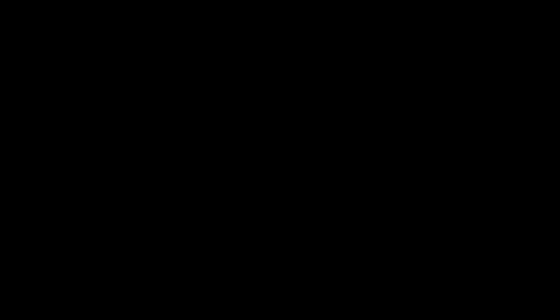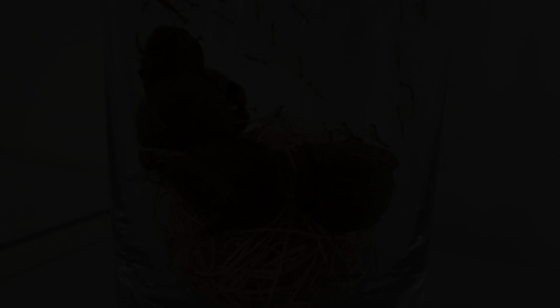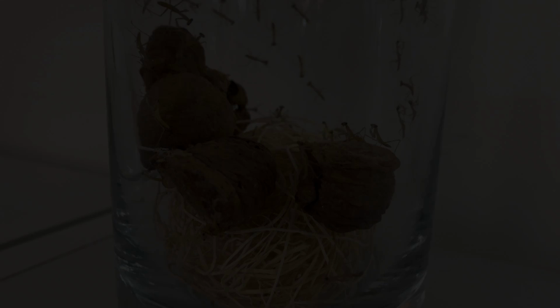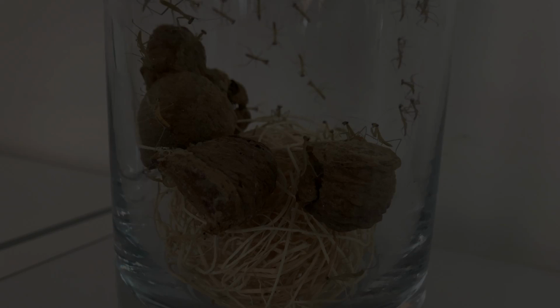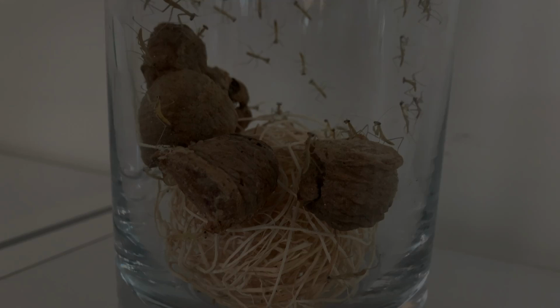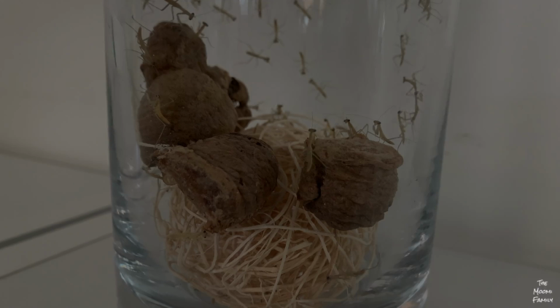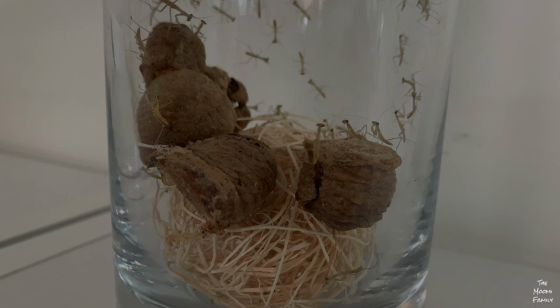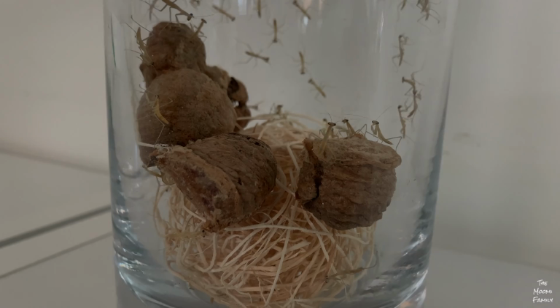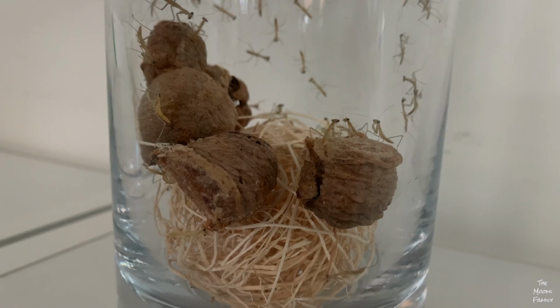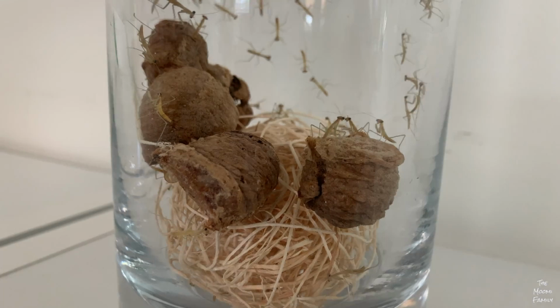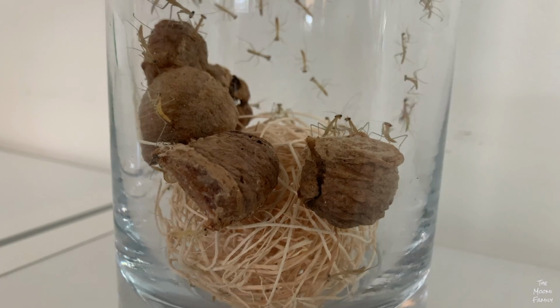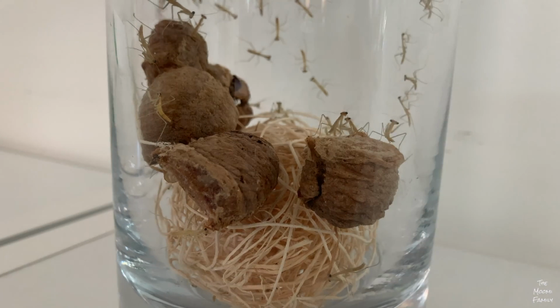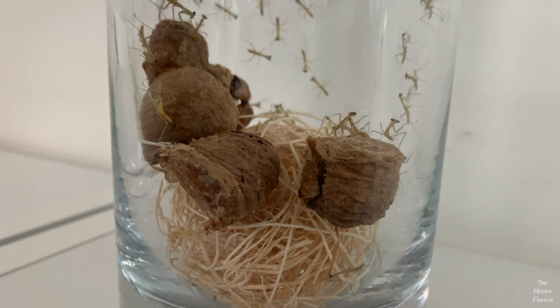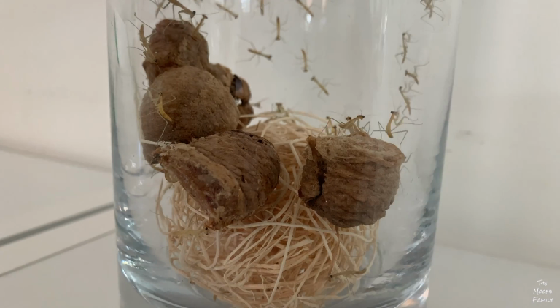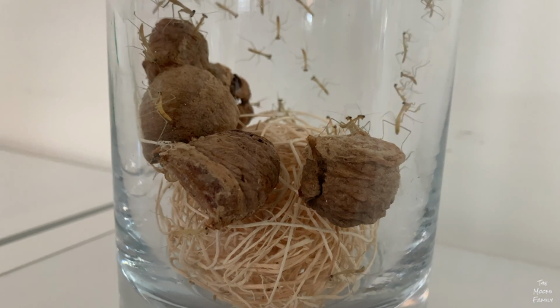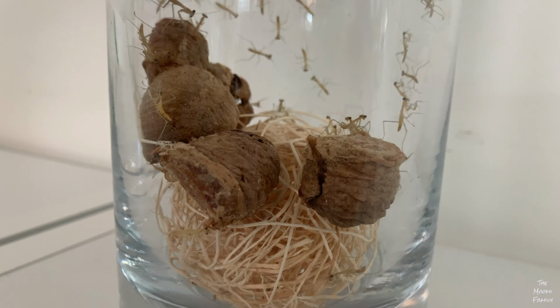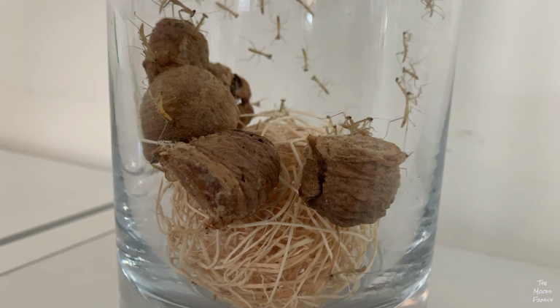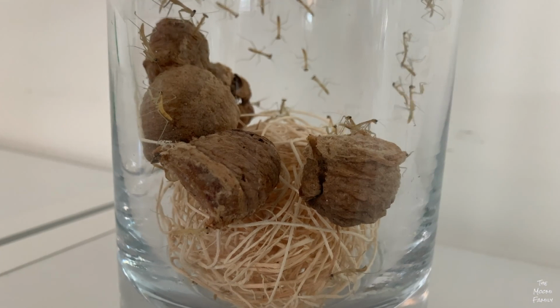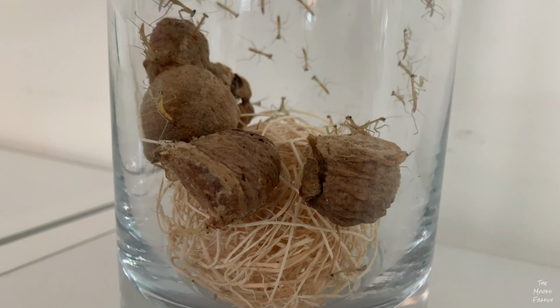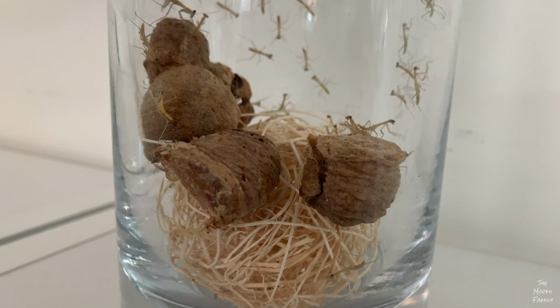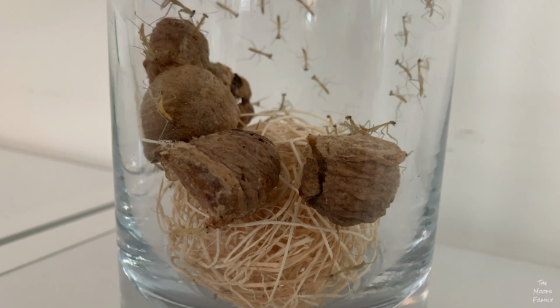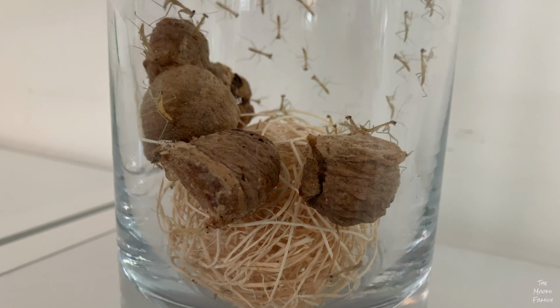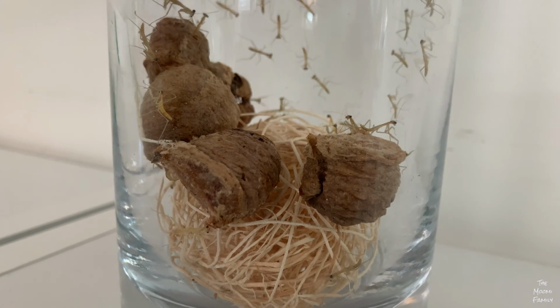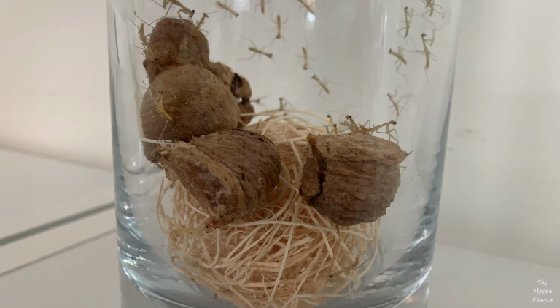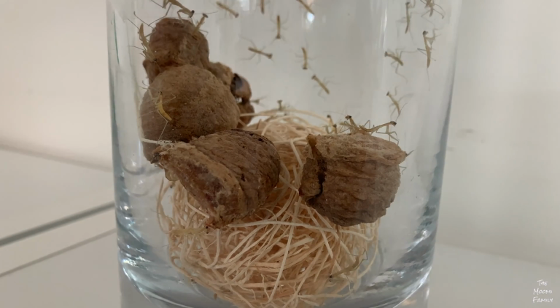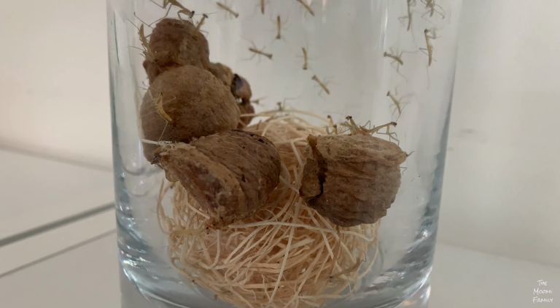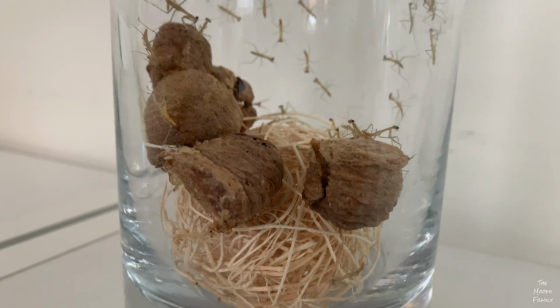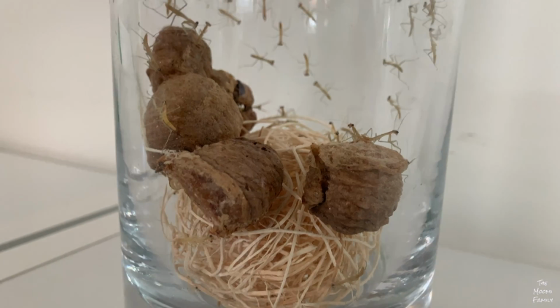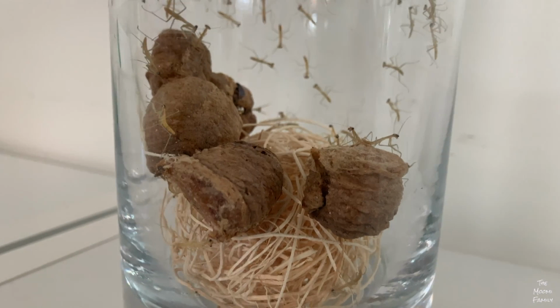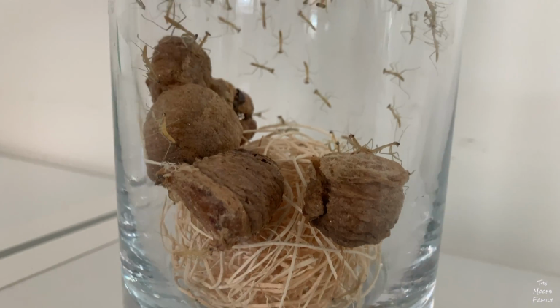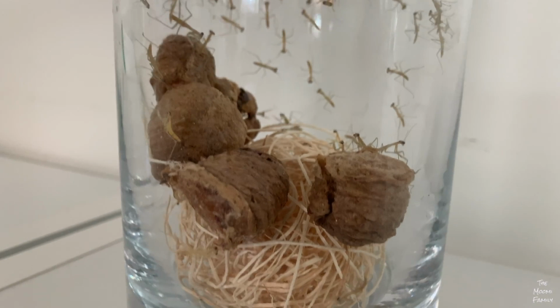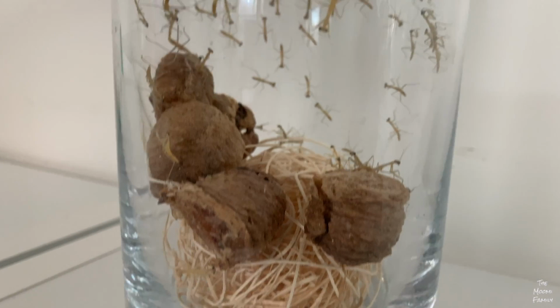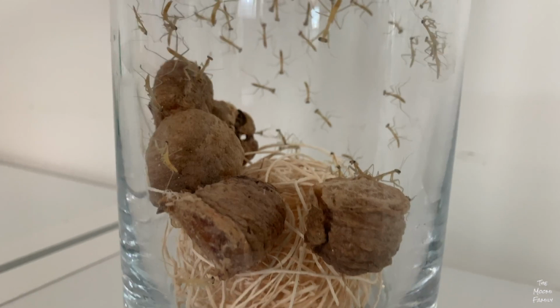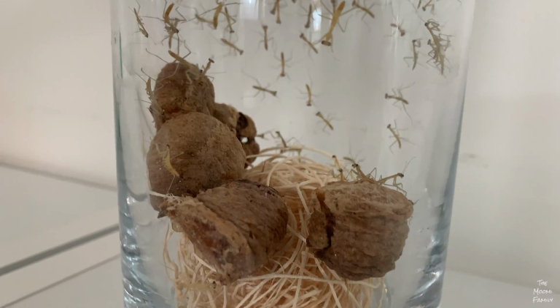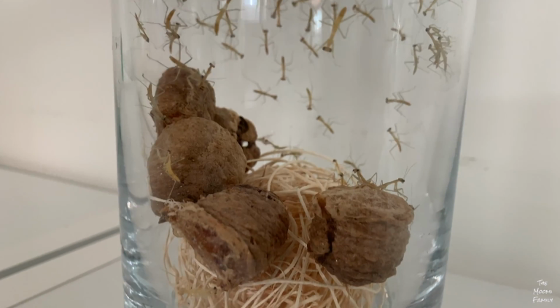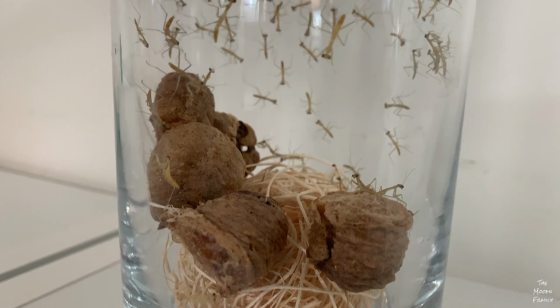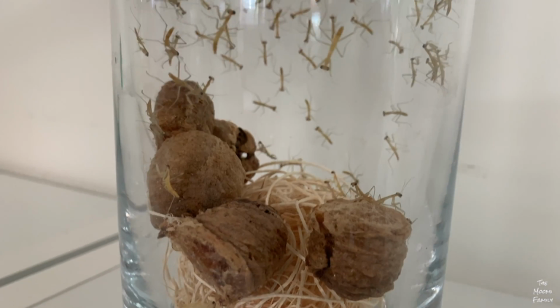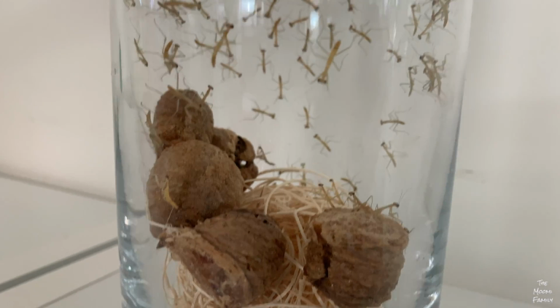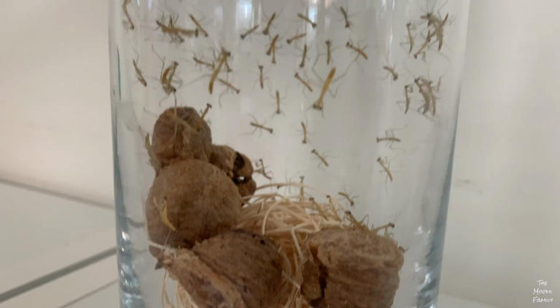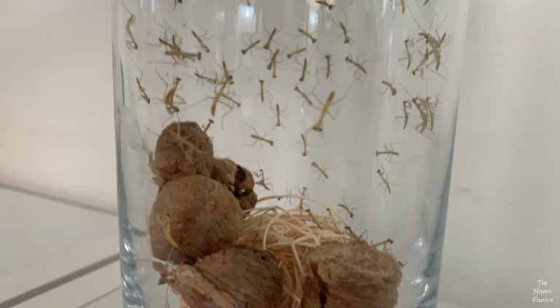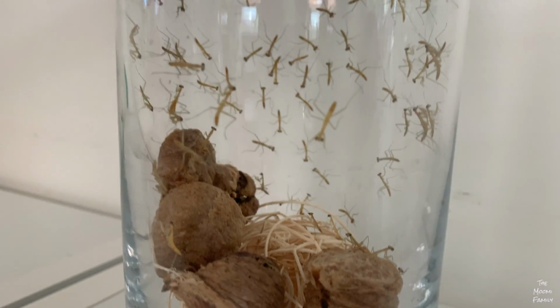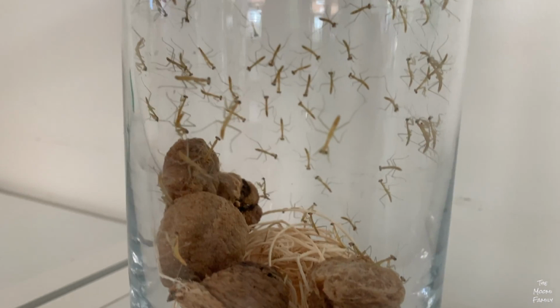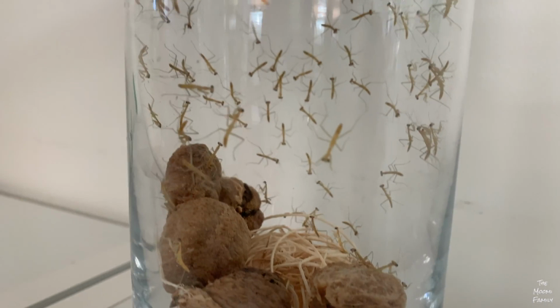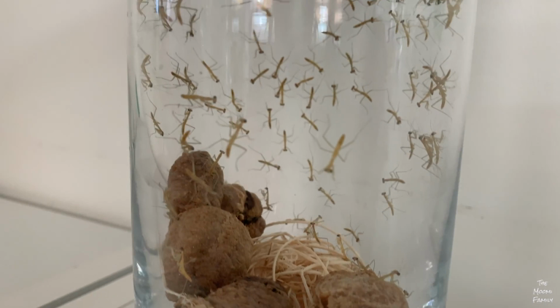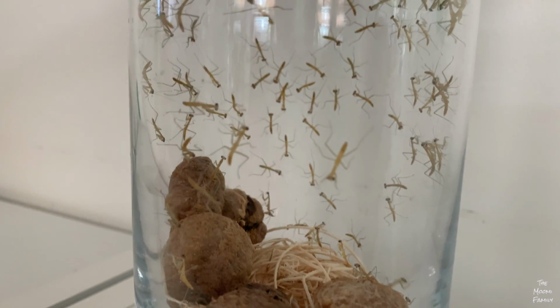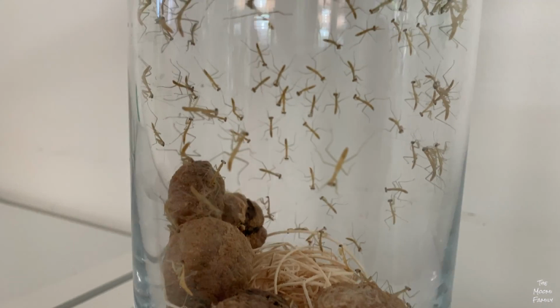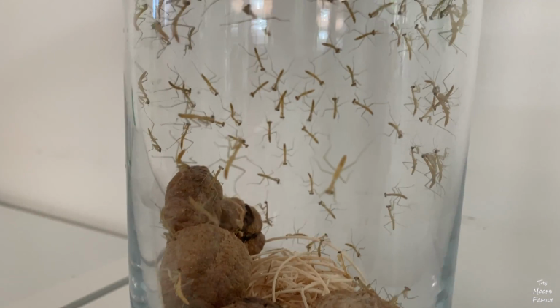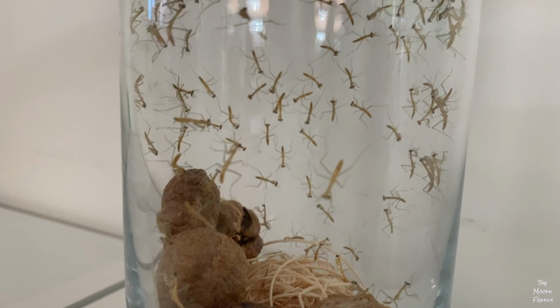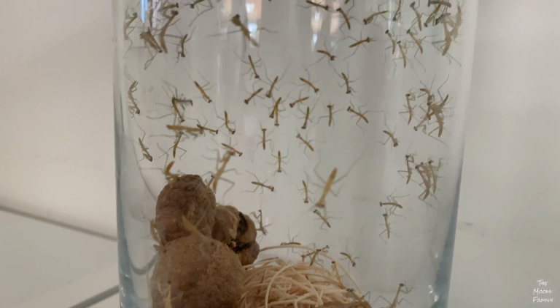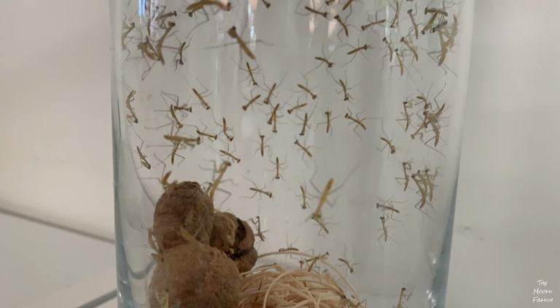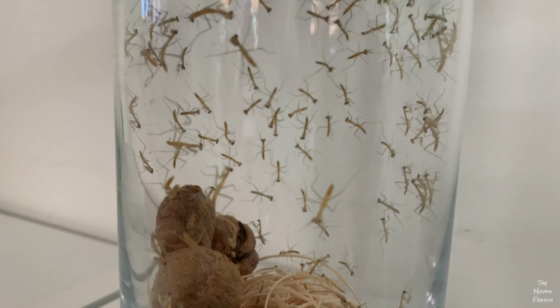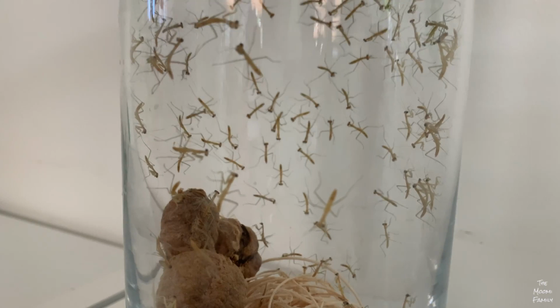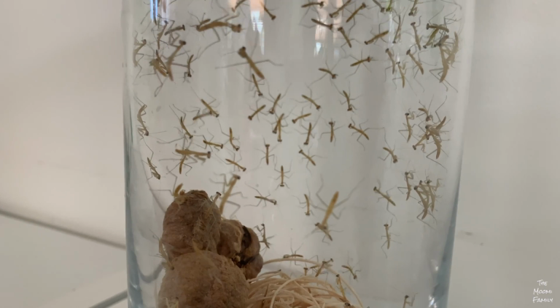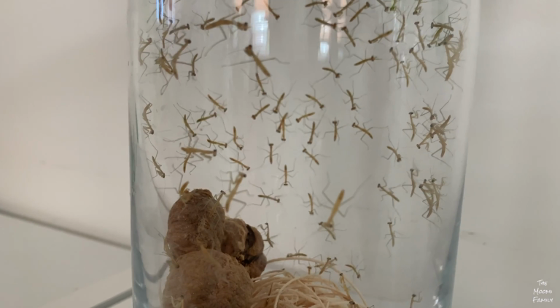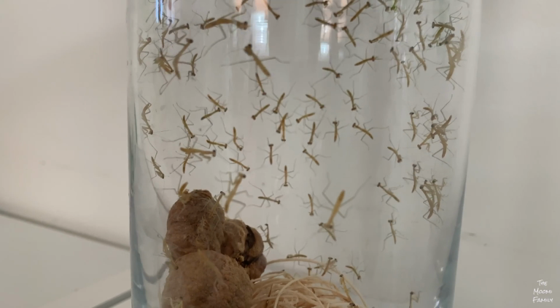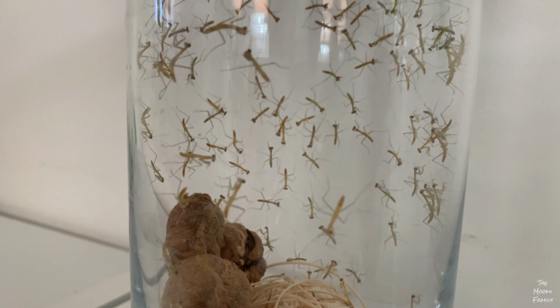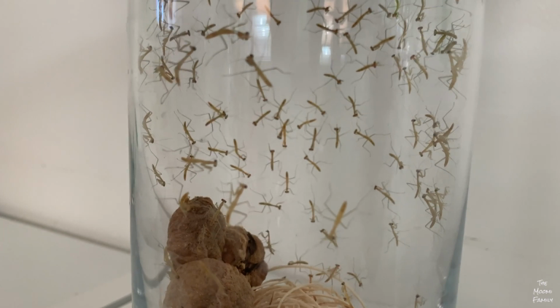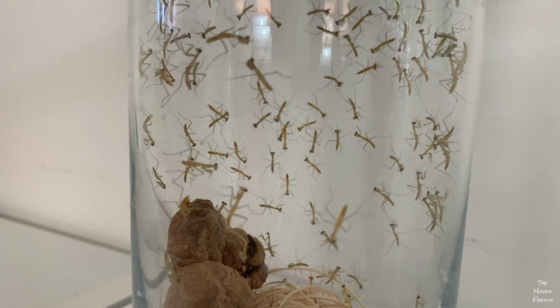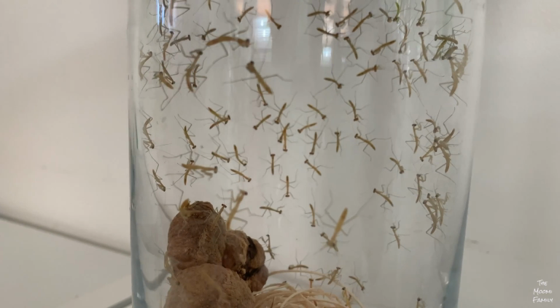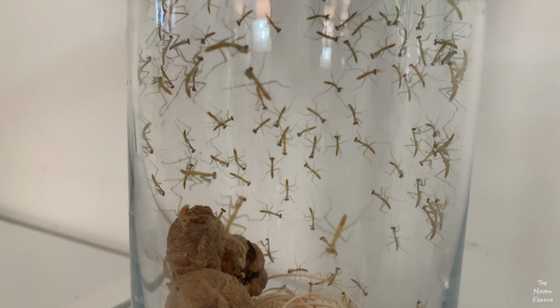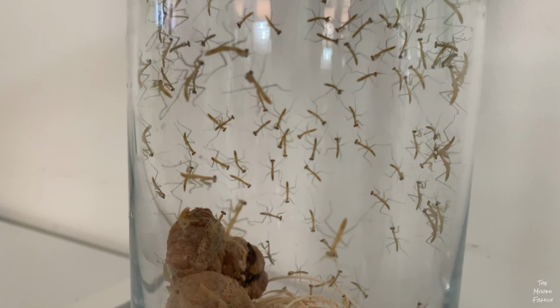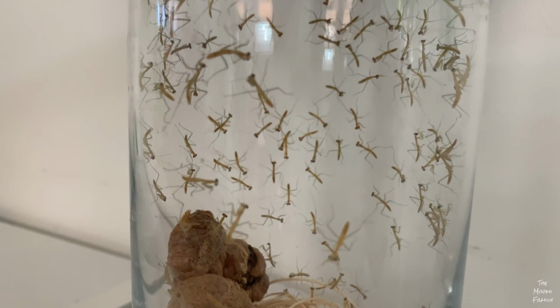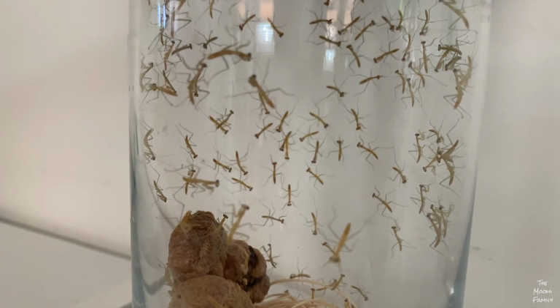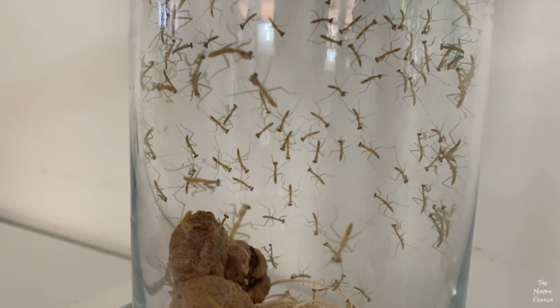Our praying mantis eggs hatched! I'm so excited to put them in the garden!